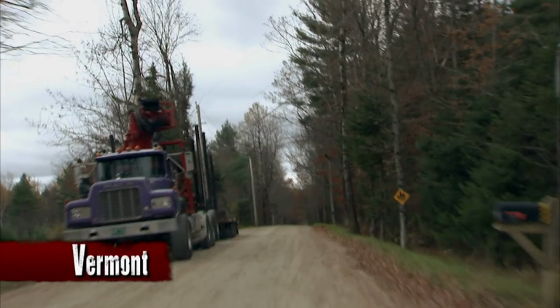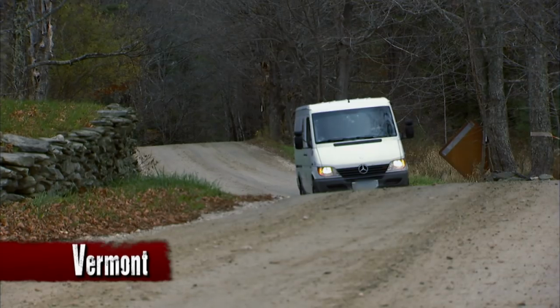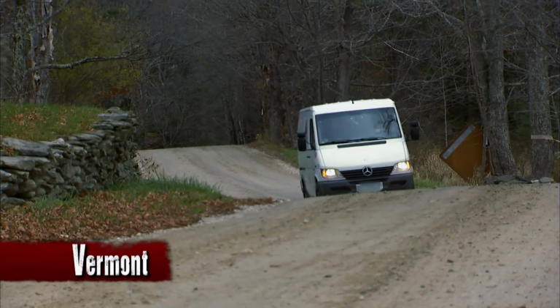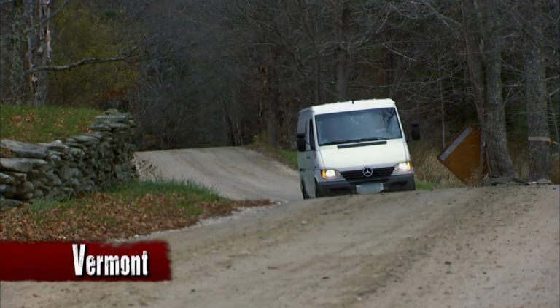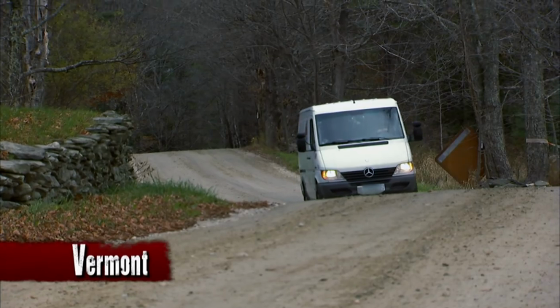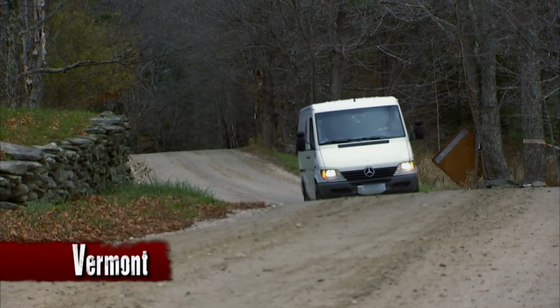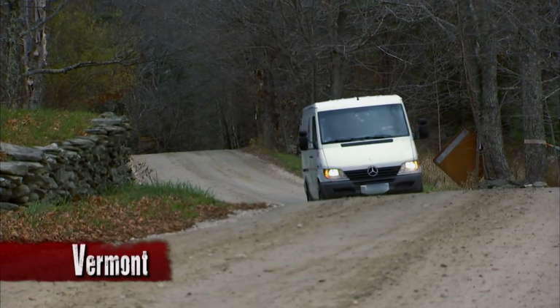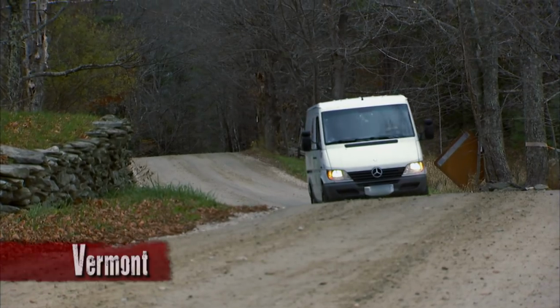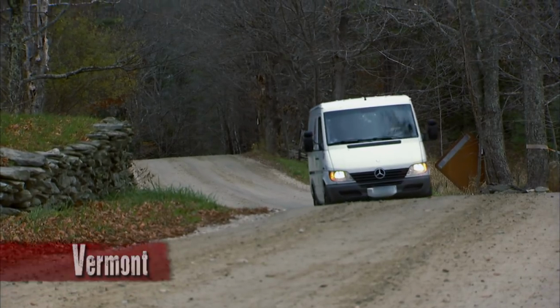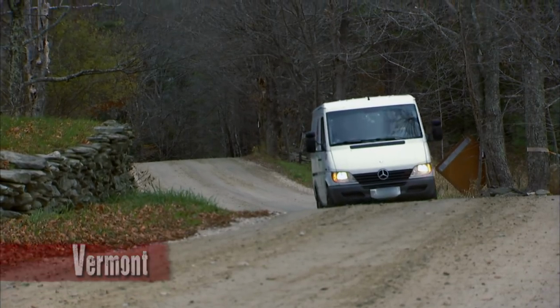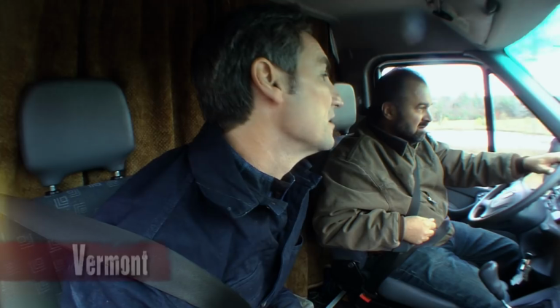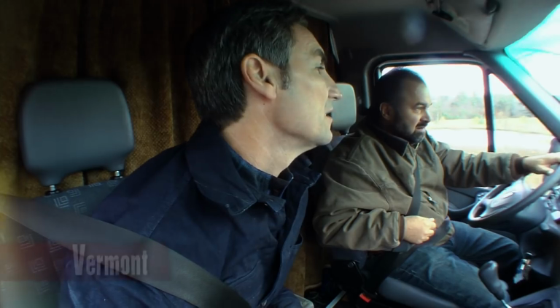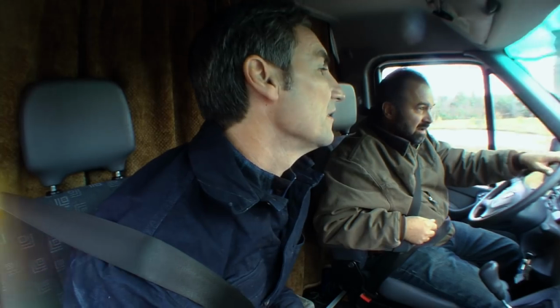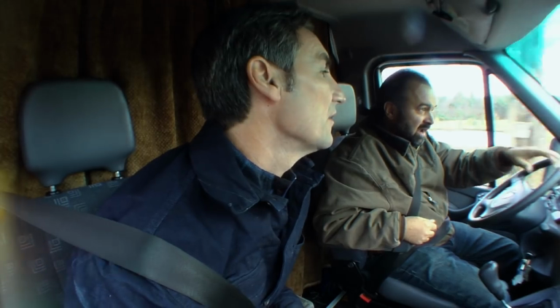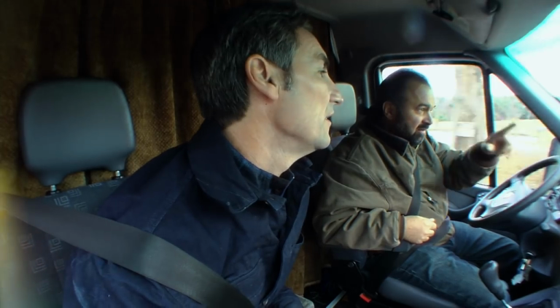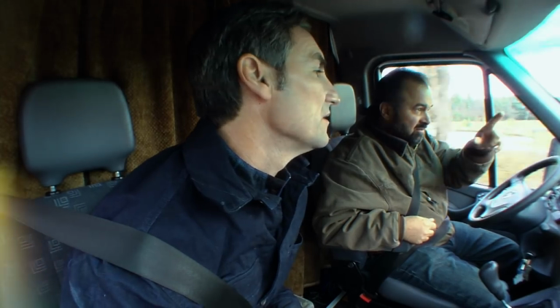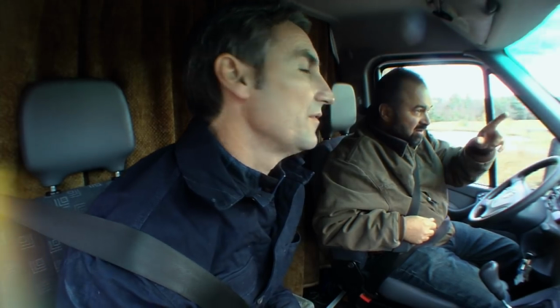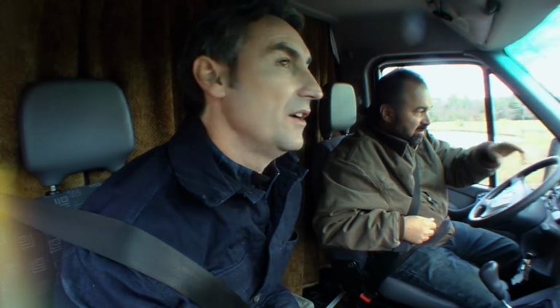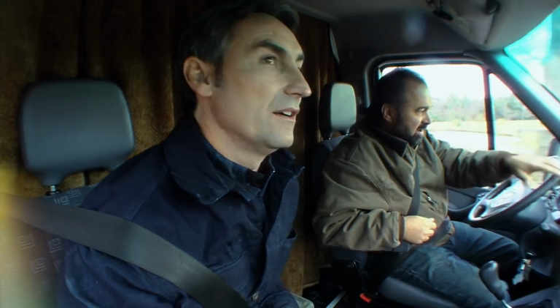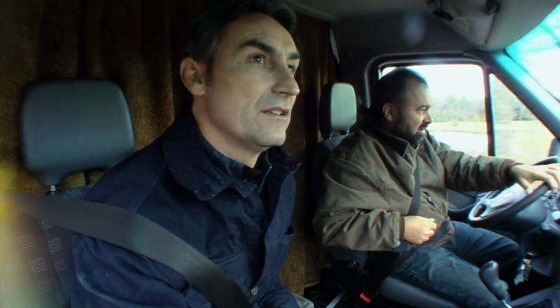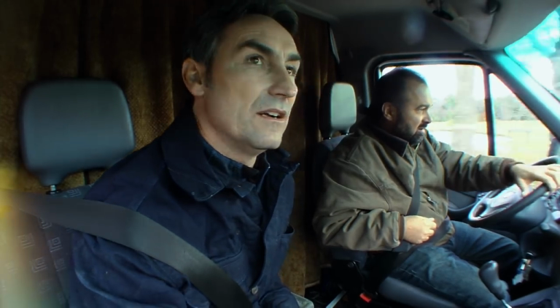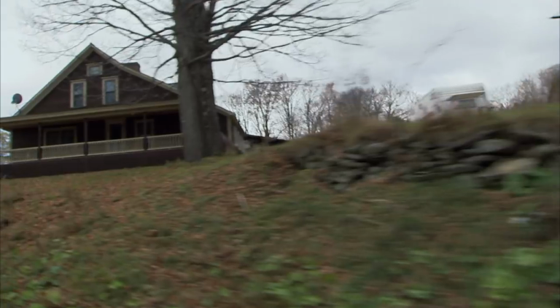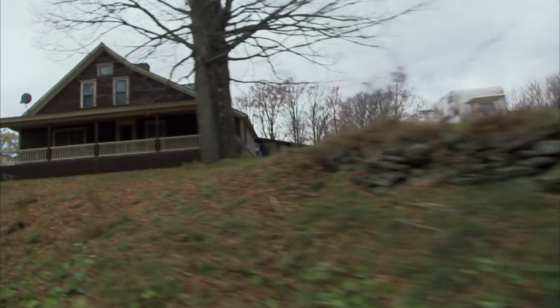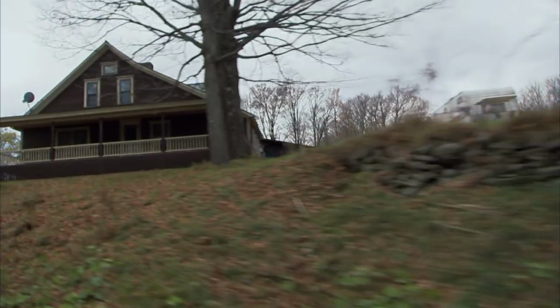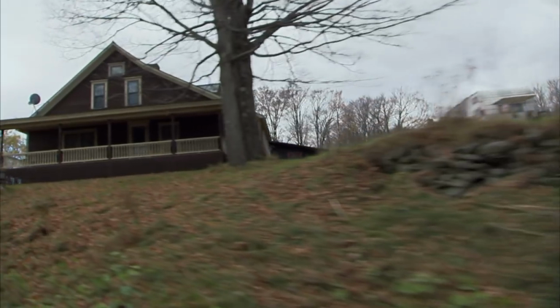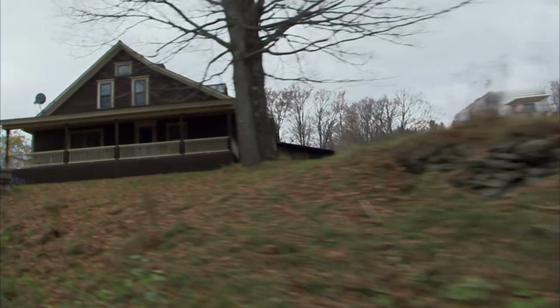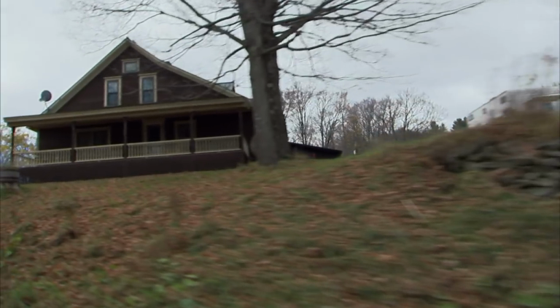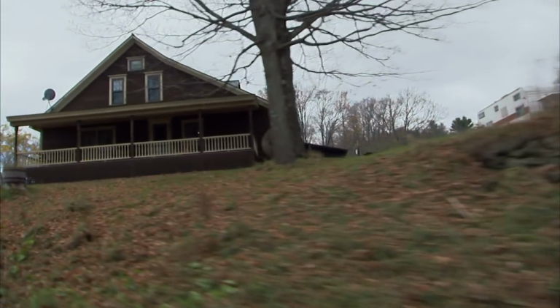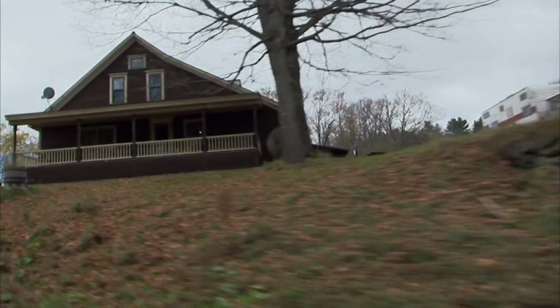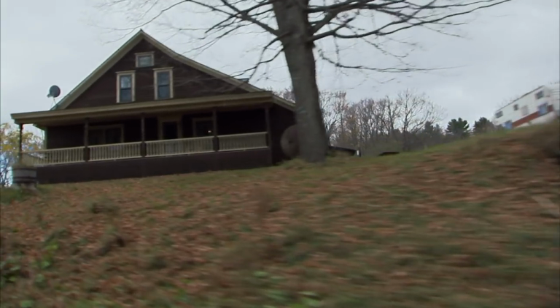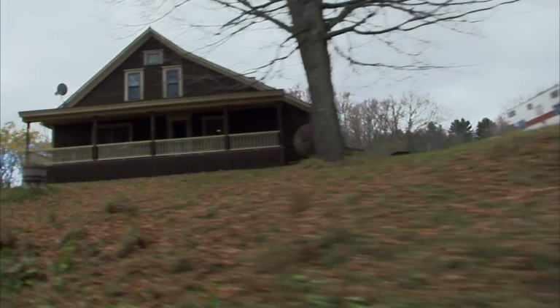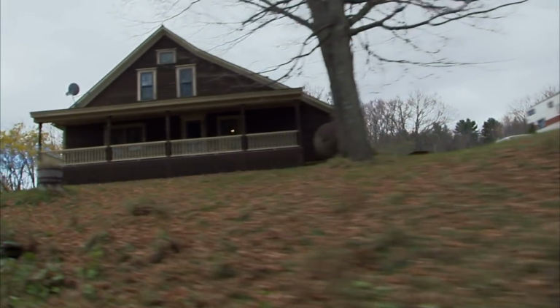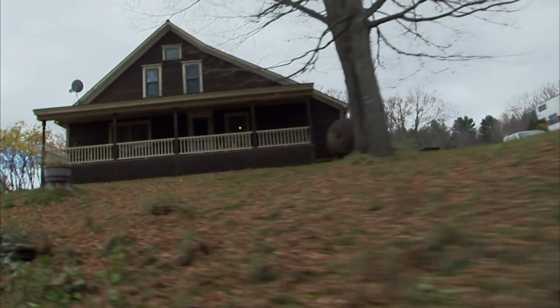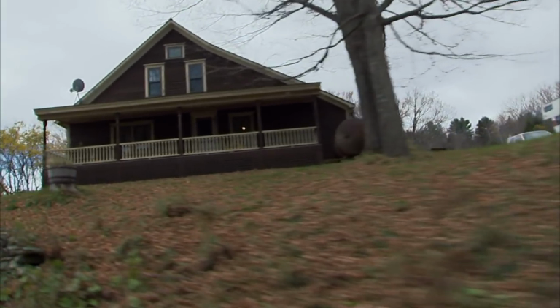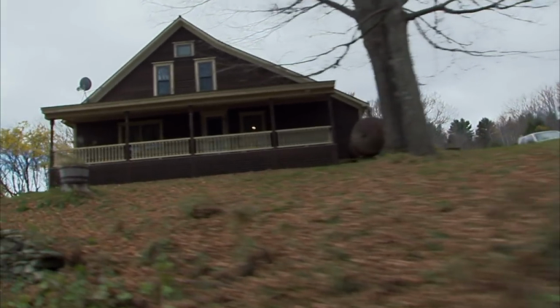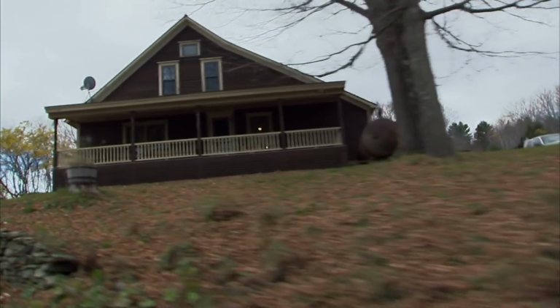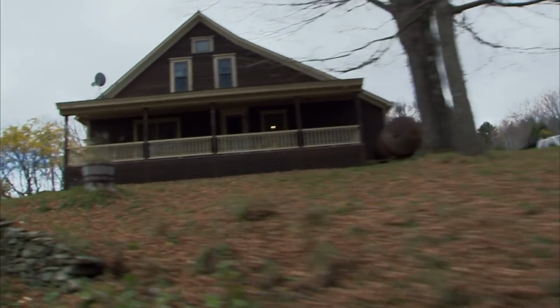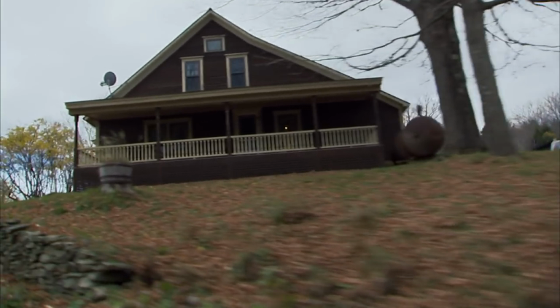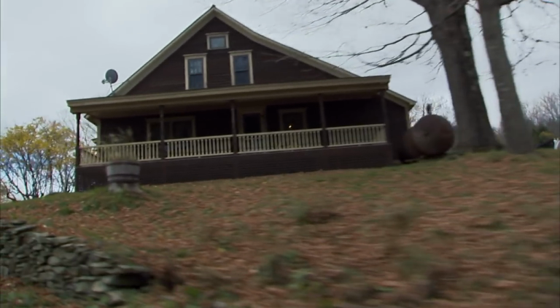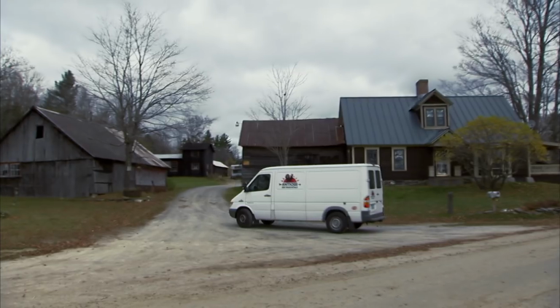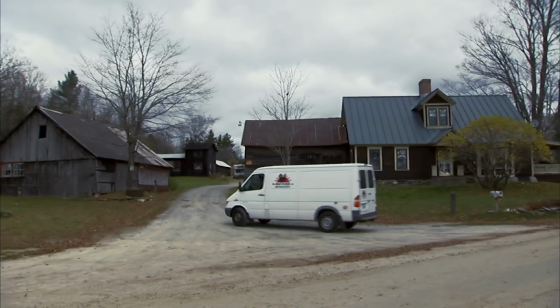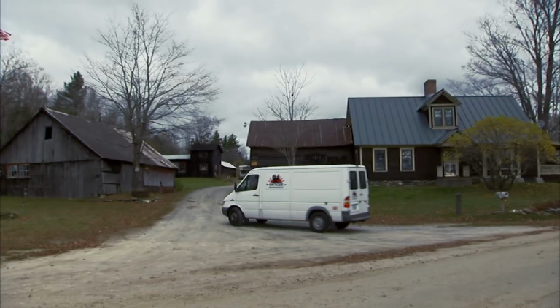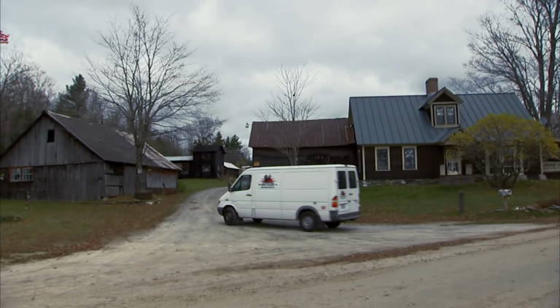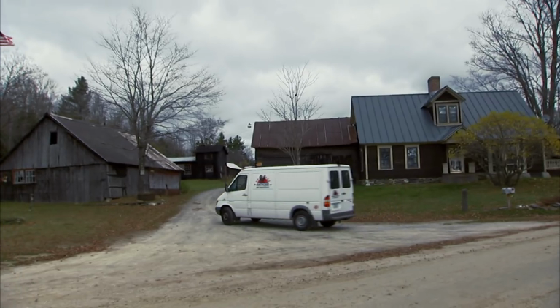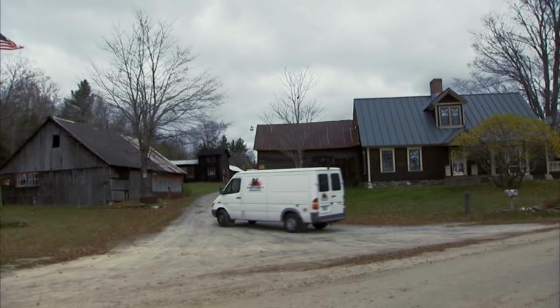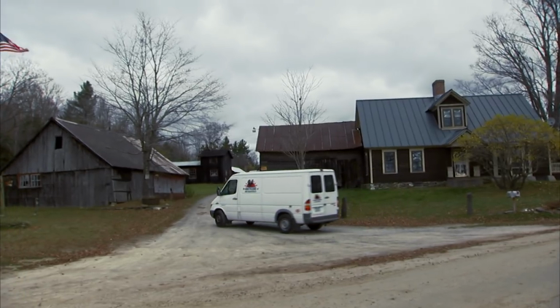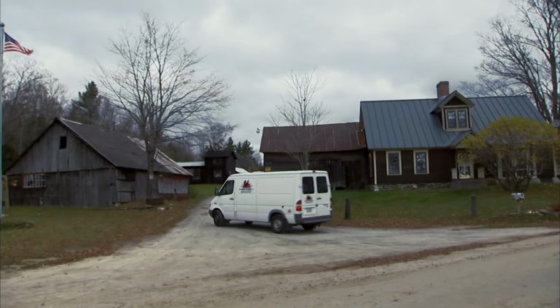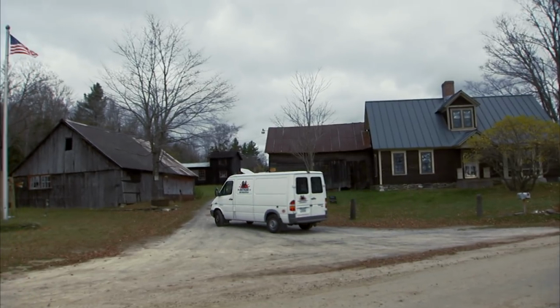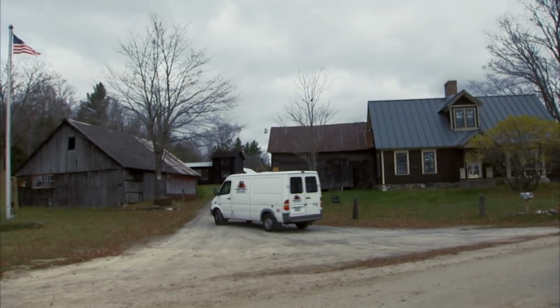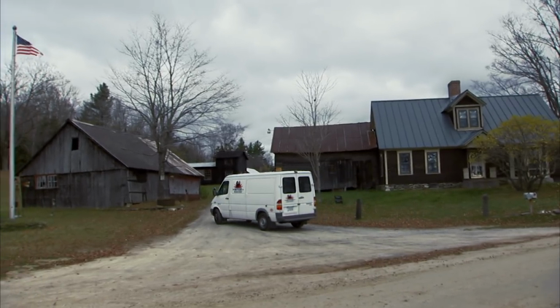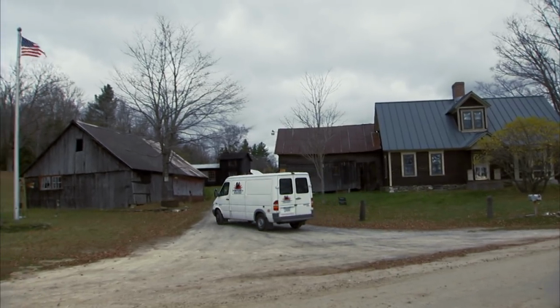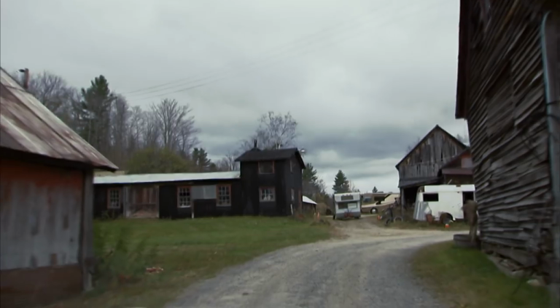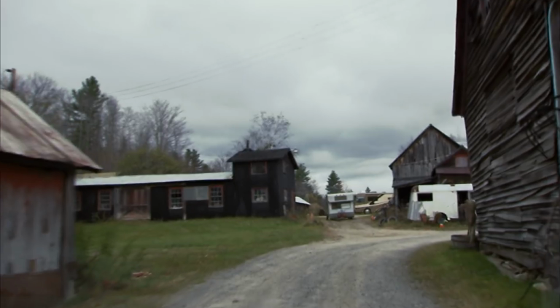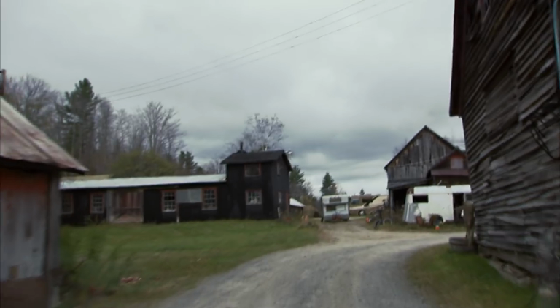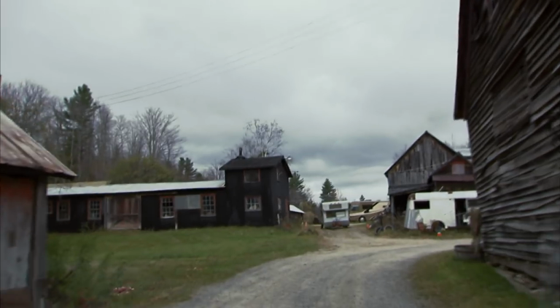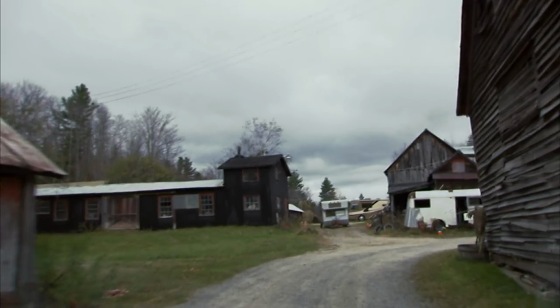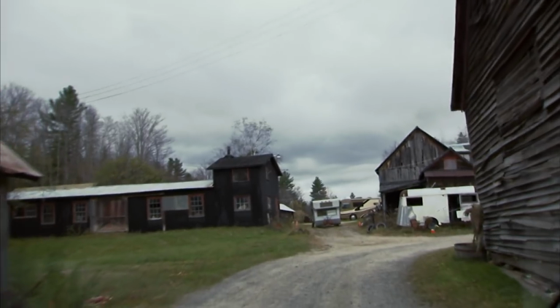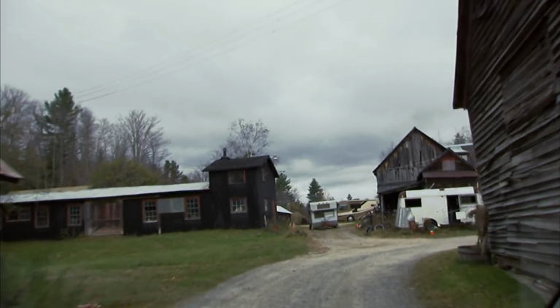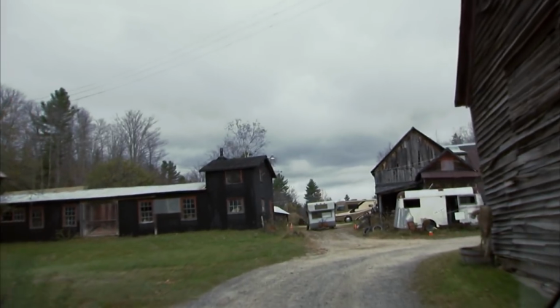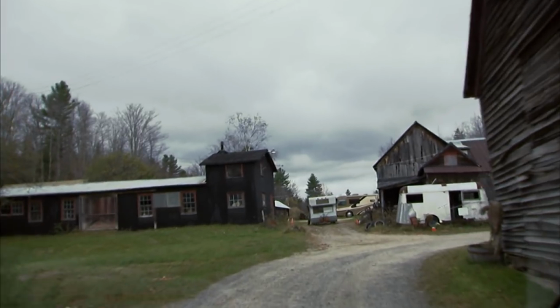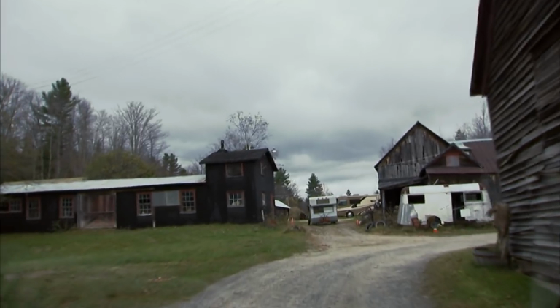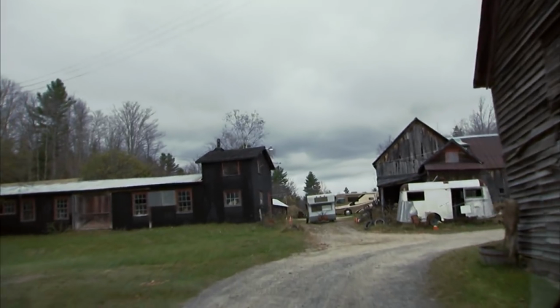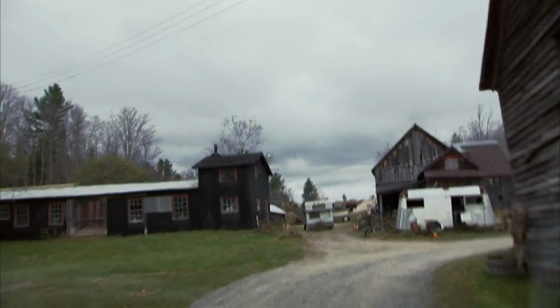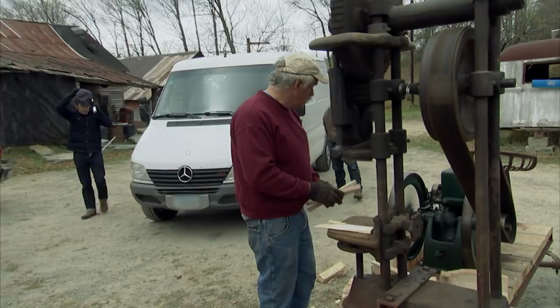This is it right here. So we're pulling up to this guy's property. He's a native New Englander and he's been collecting for decades.